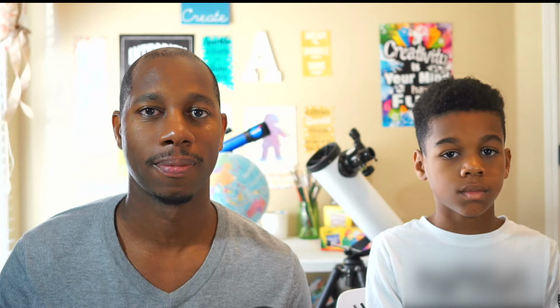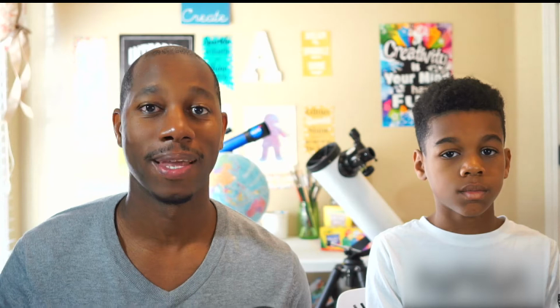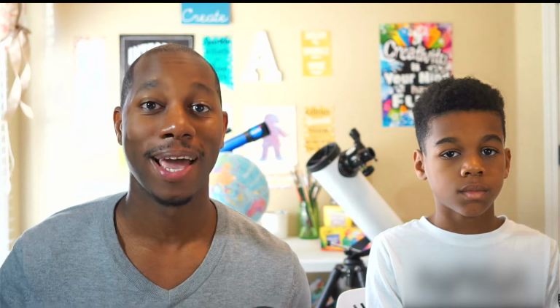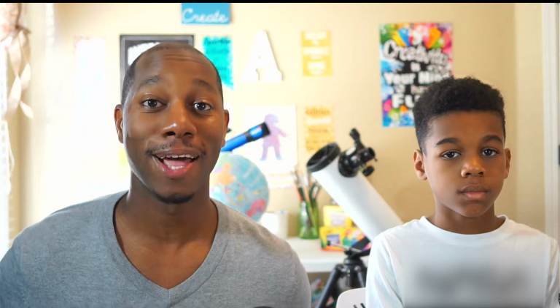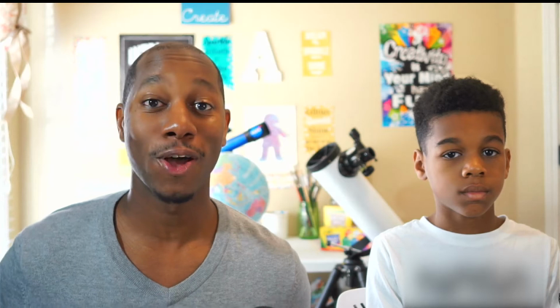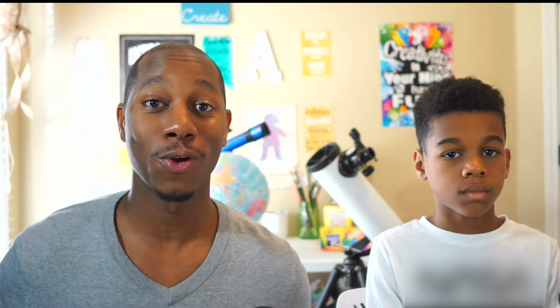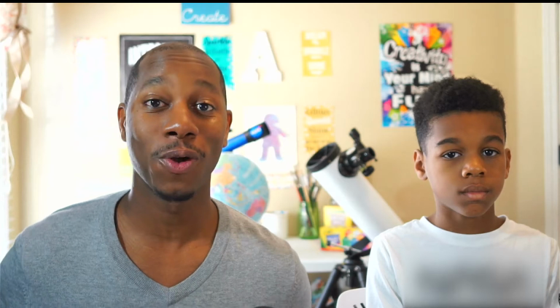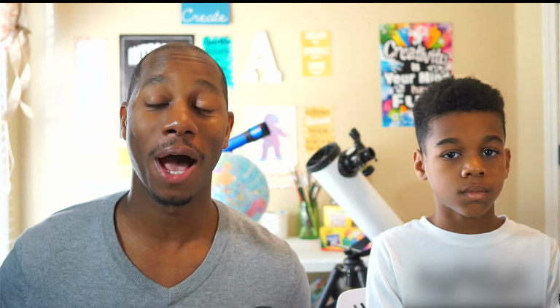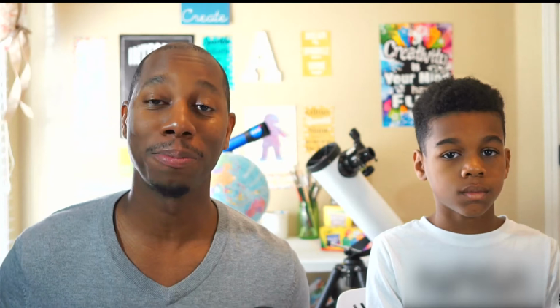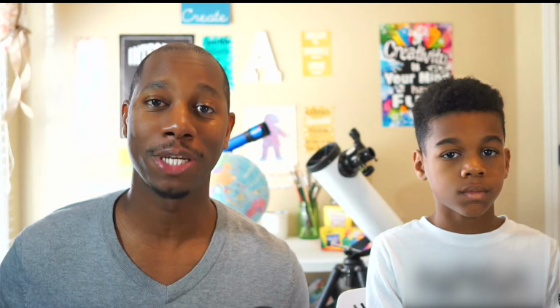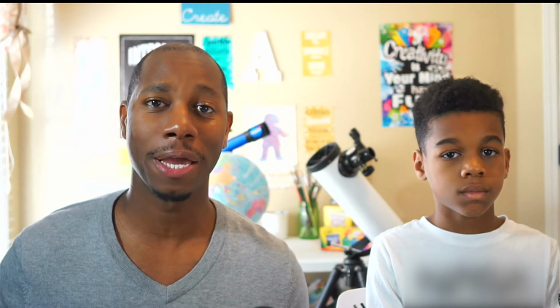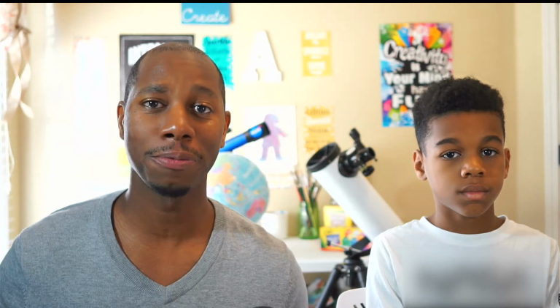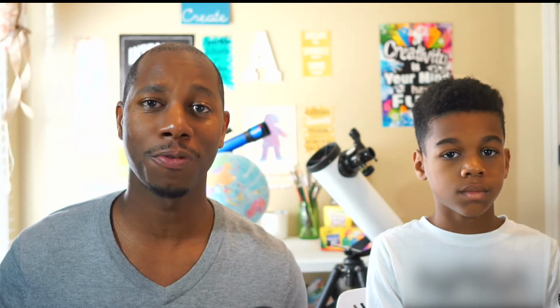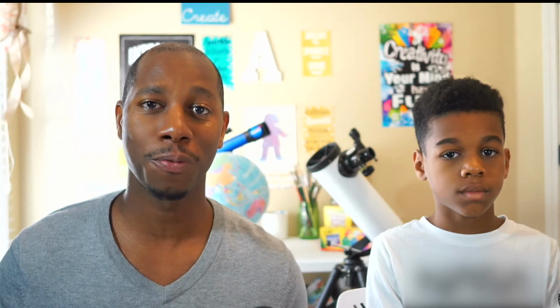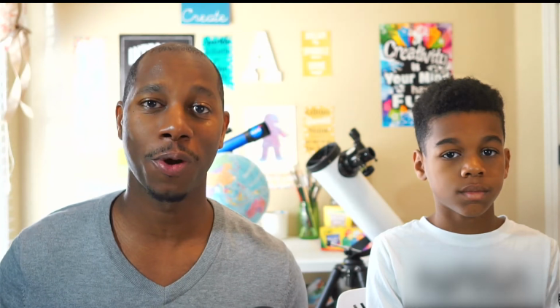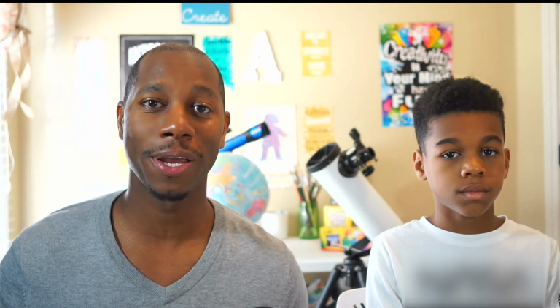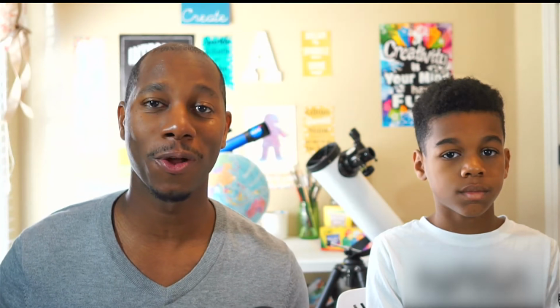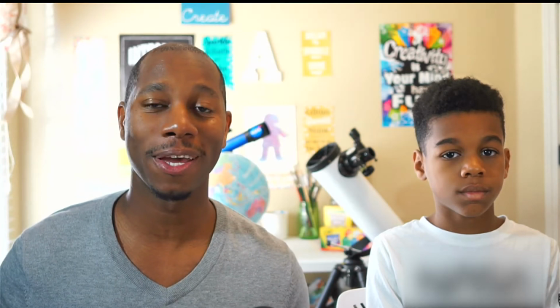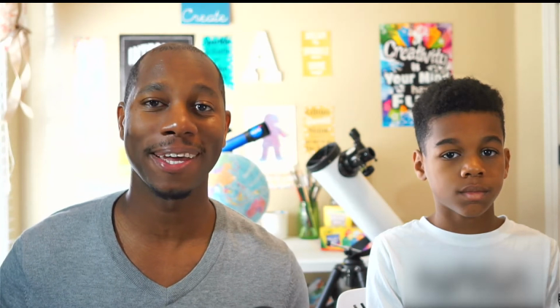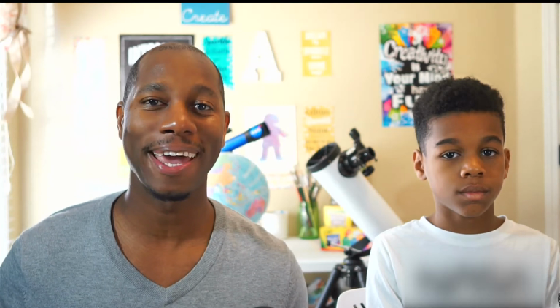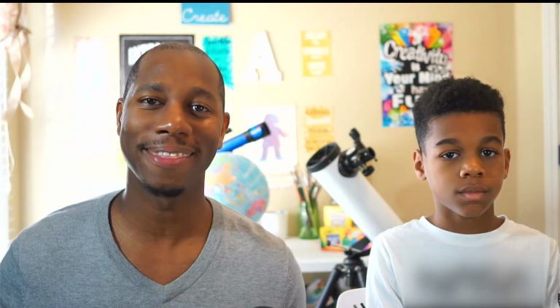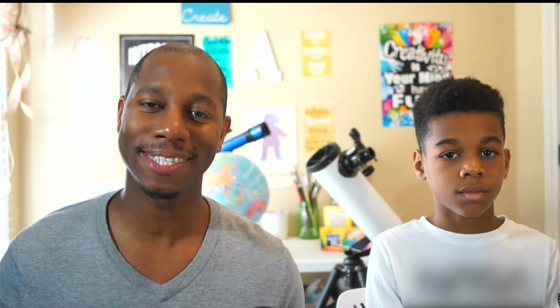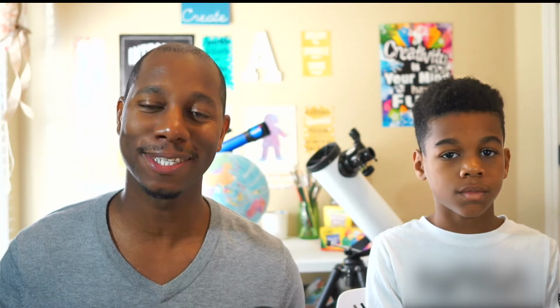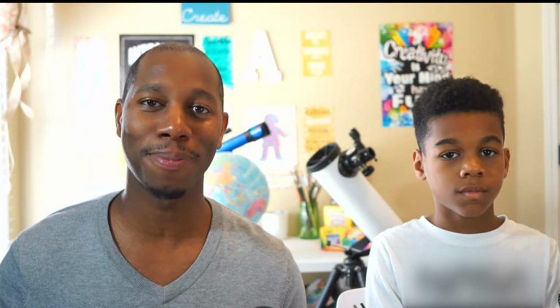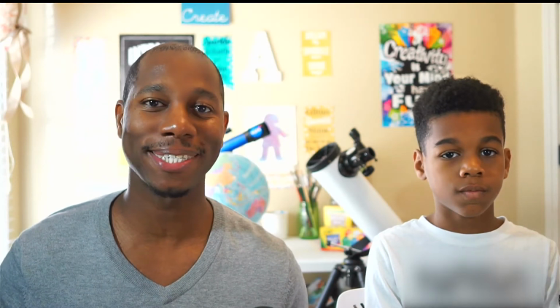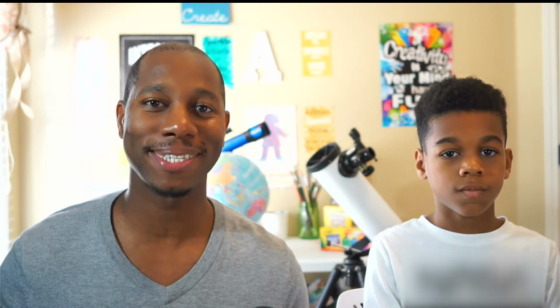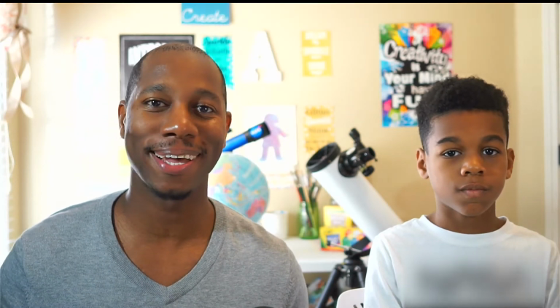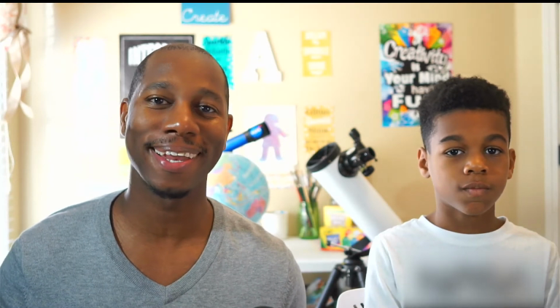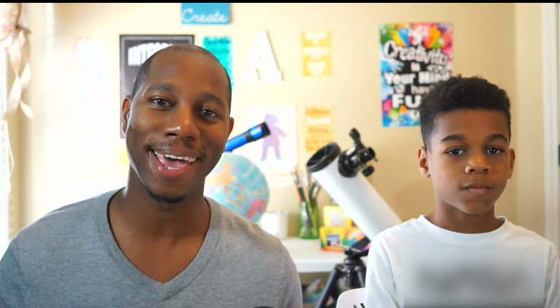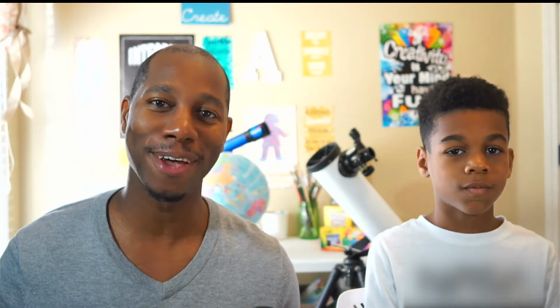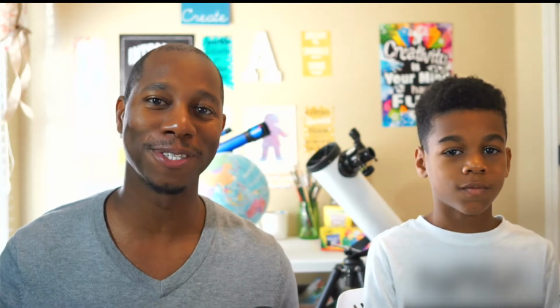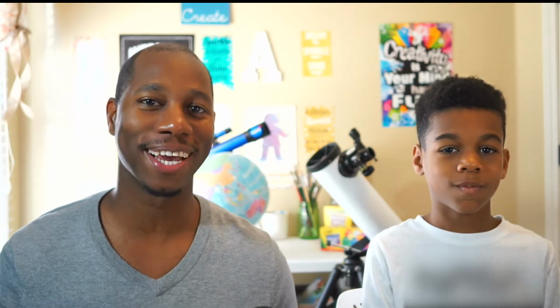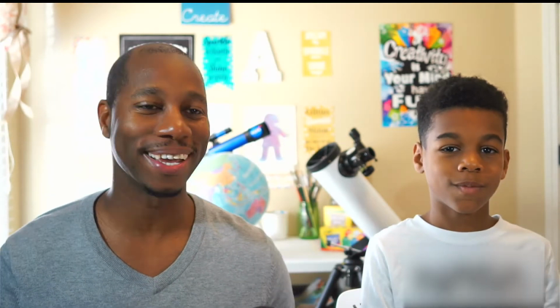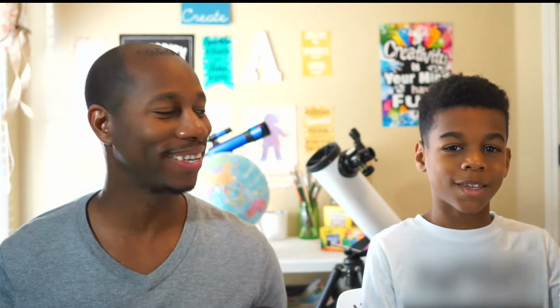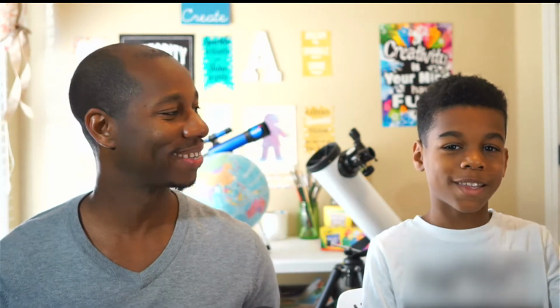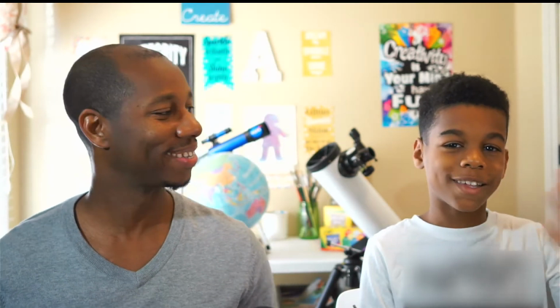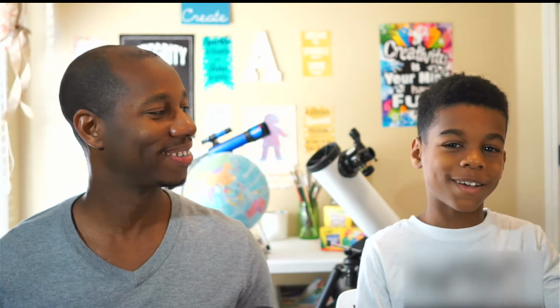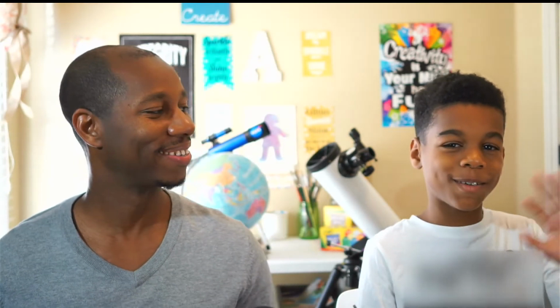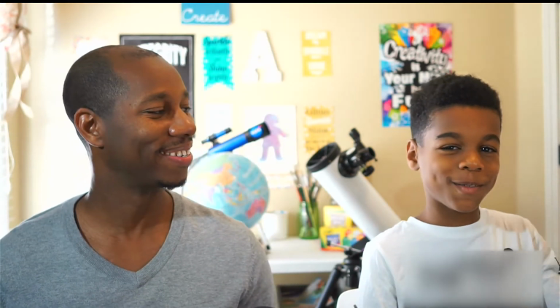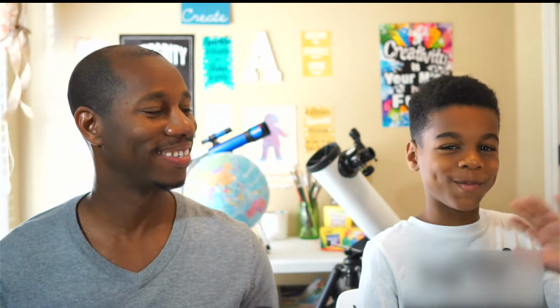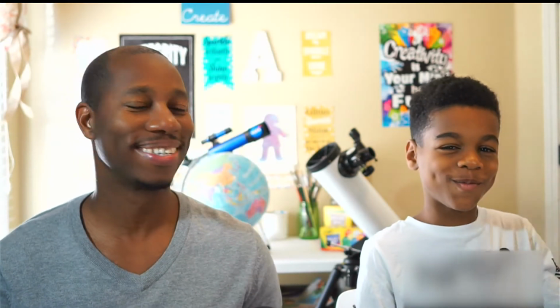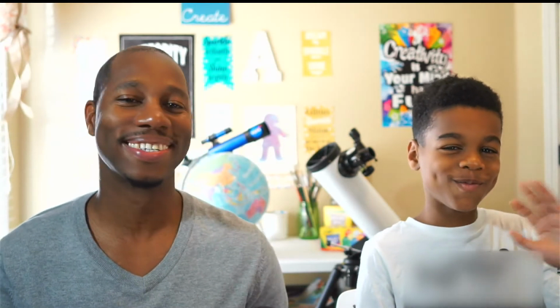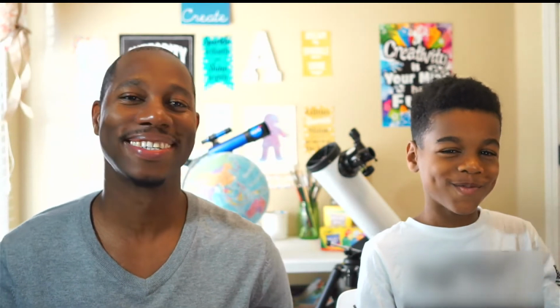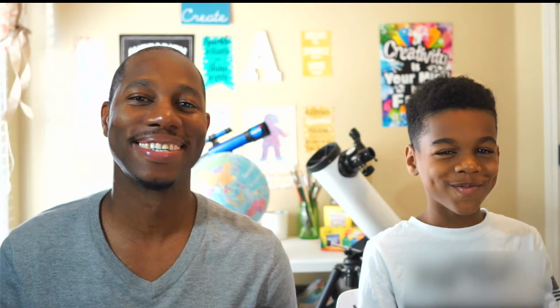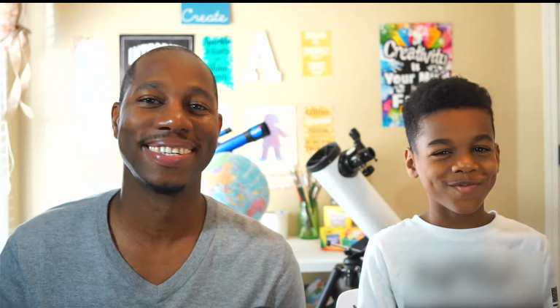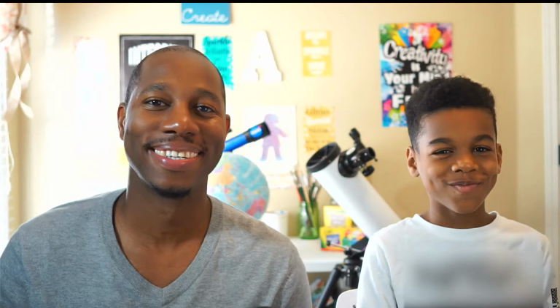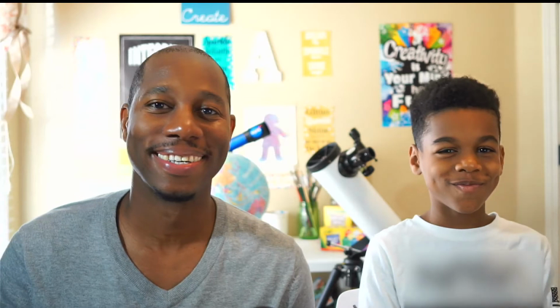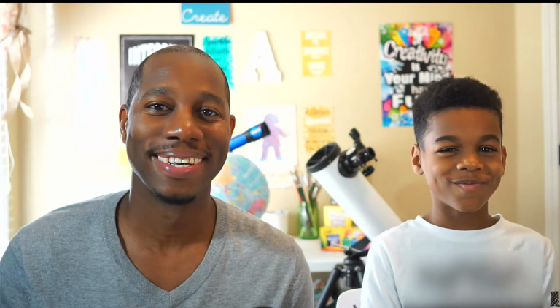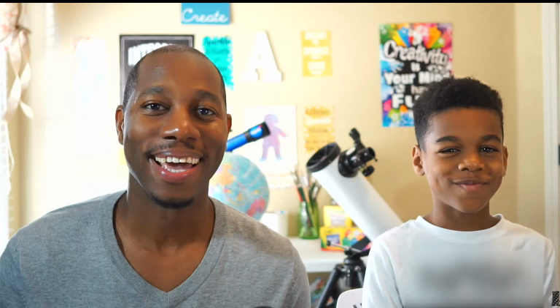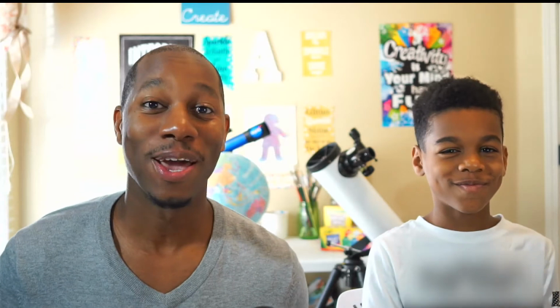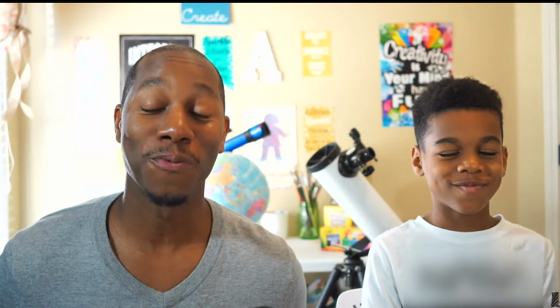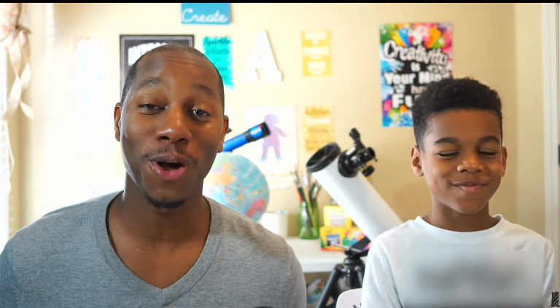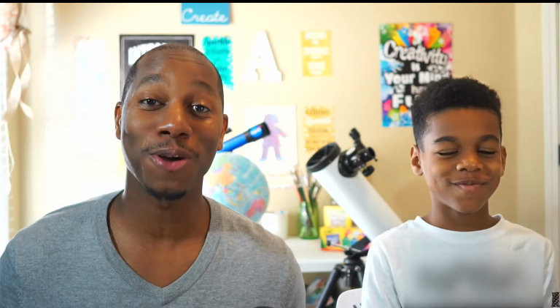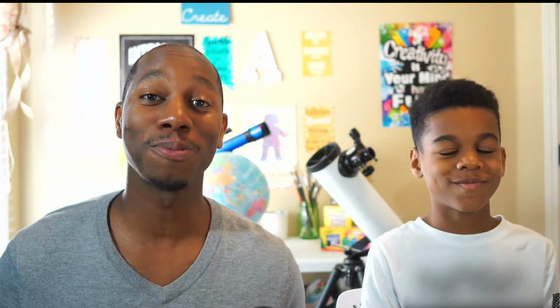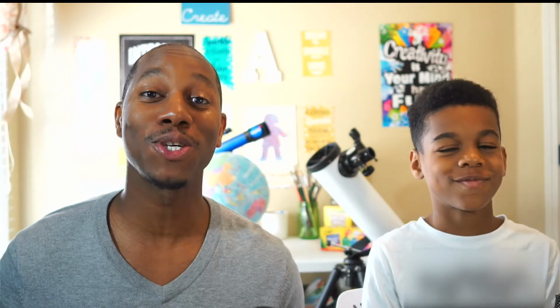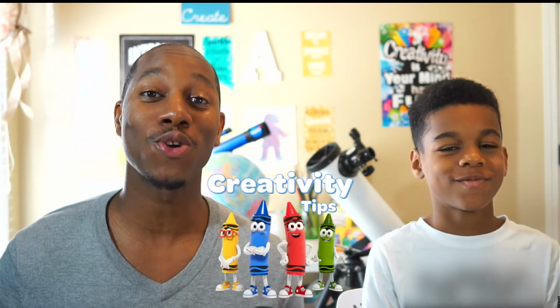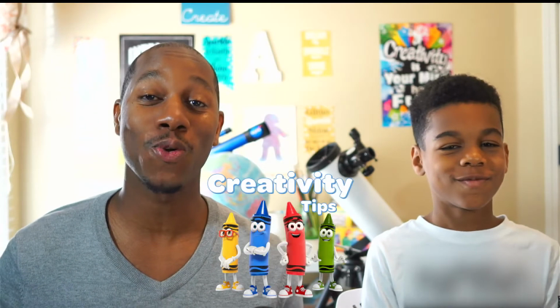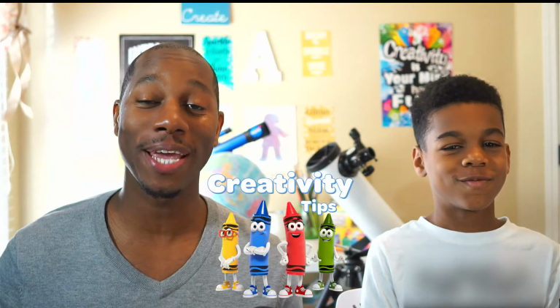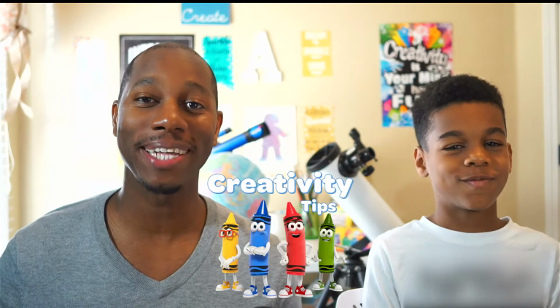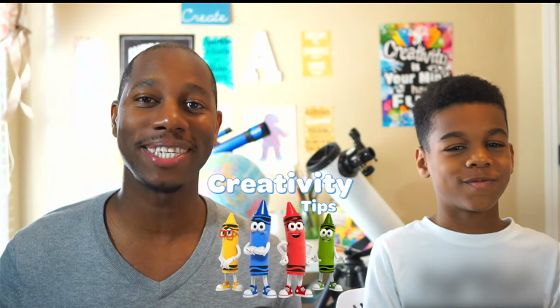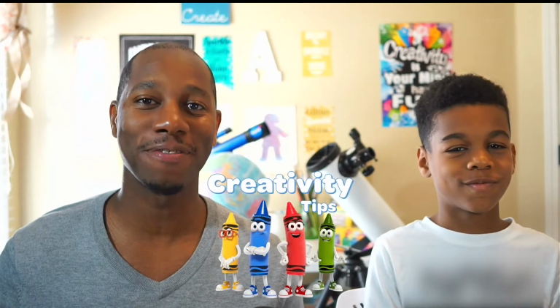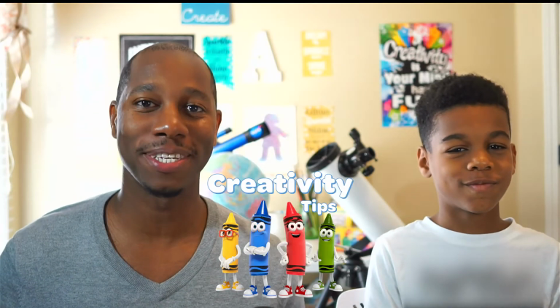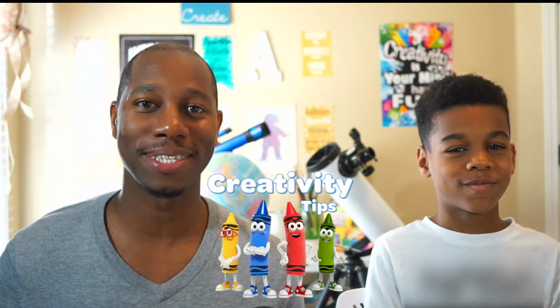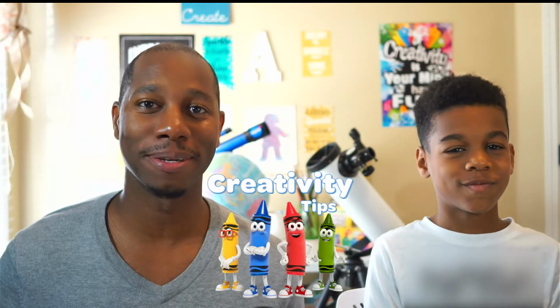Hello, I'm James from Crayola, and this is my son, LJ. Hello. And welcome to Creativity Tips.